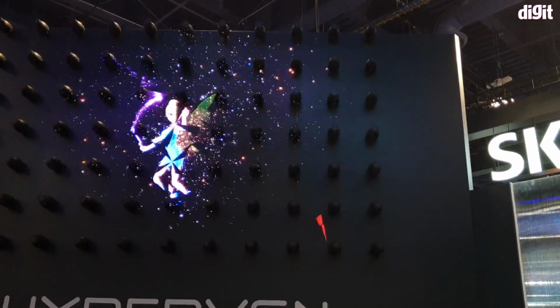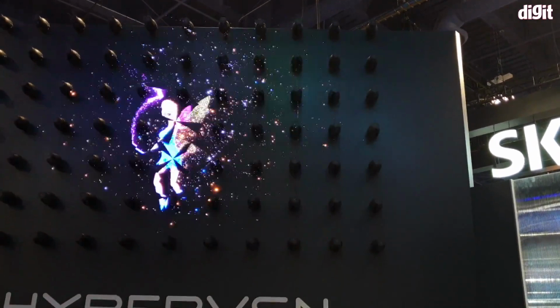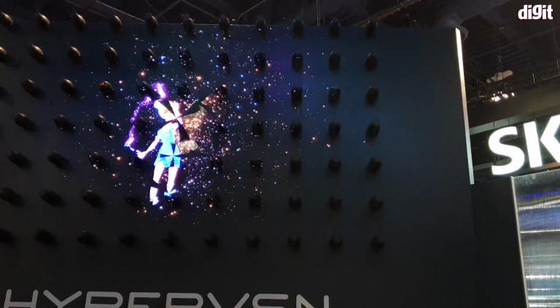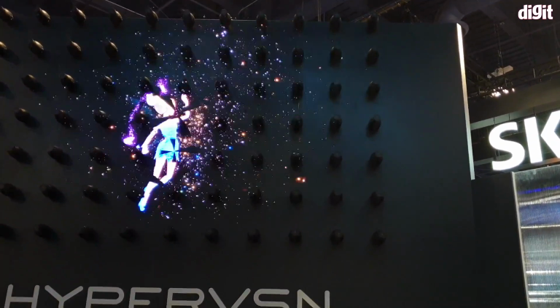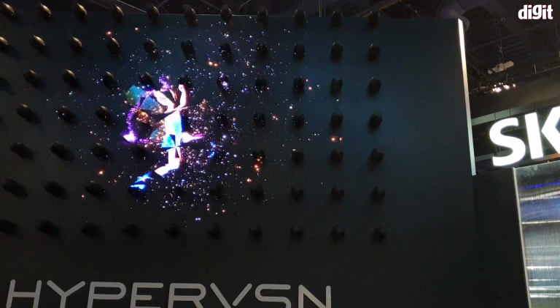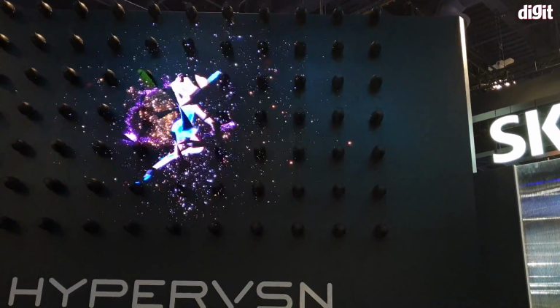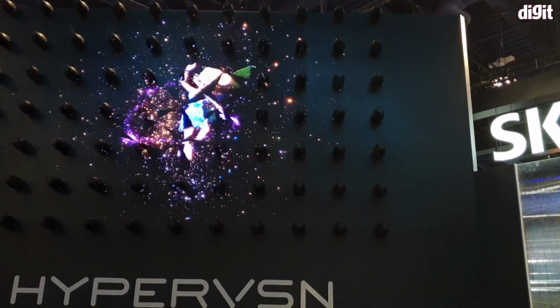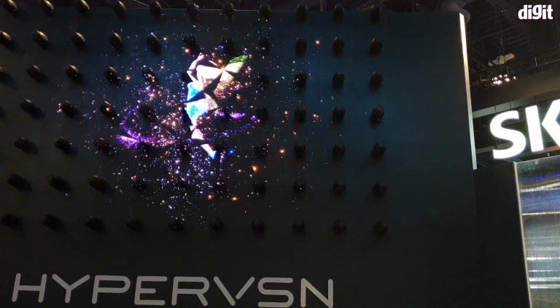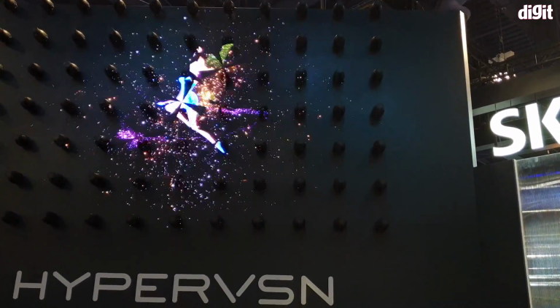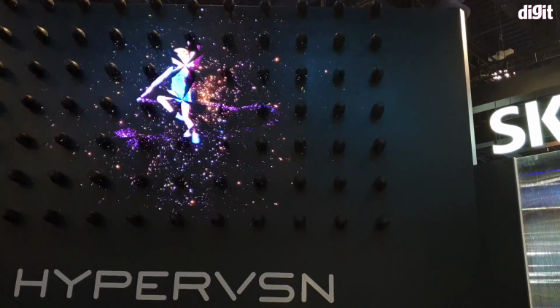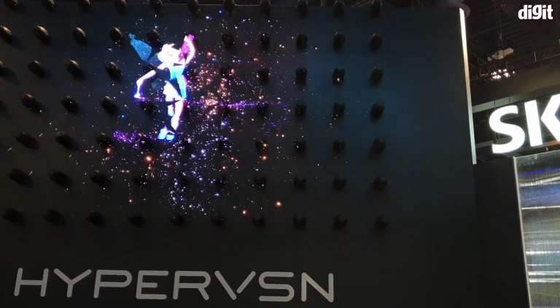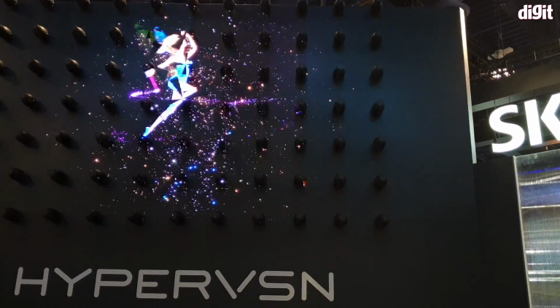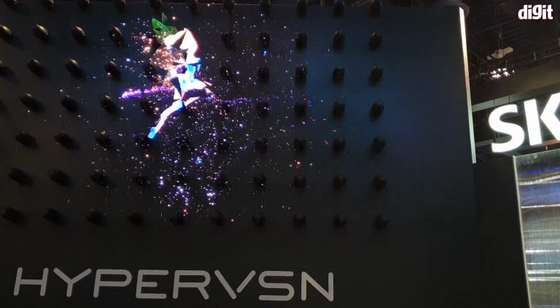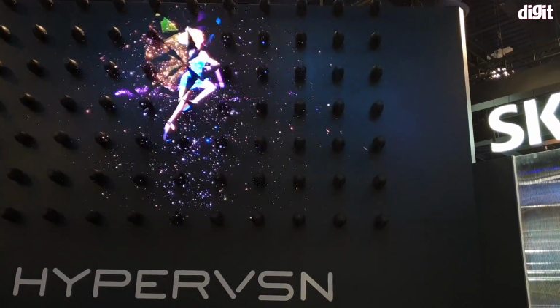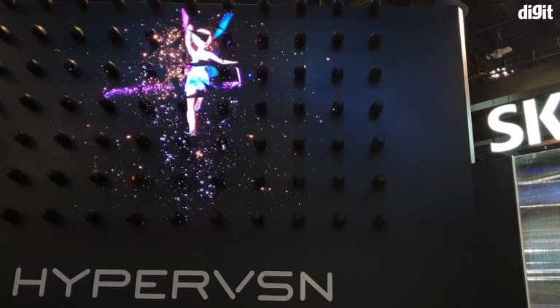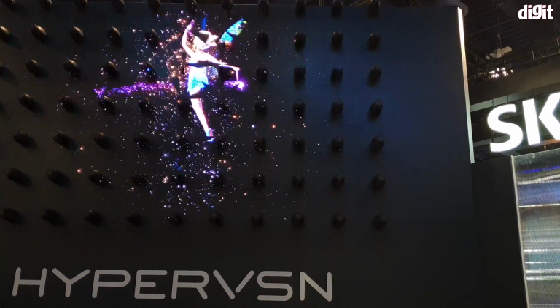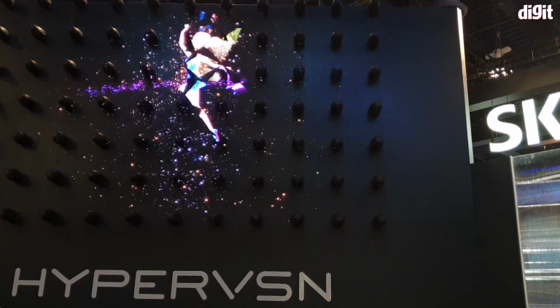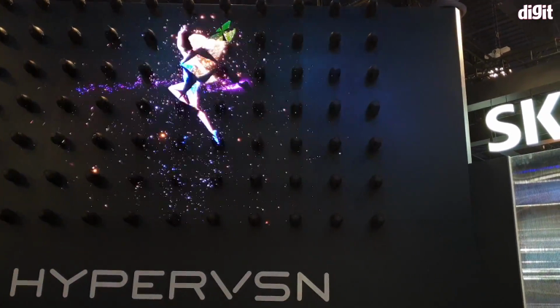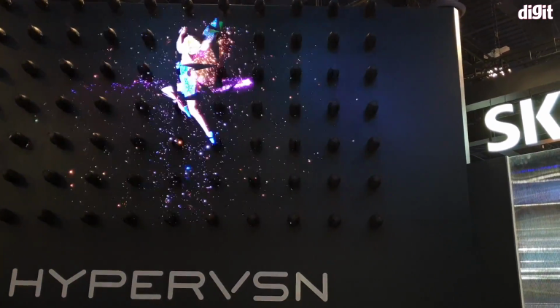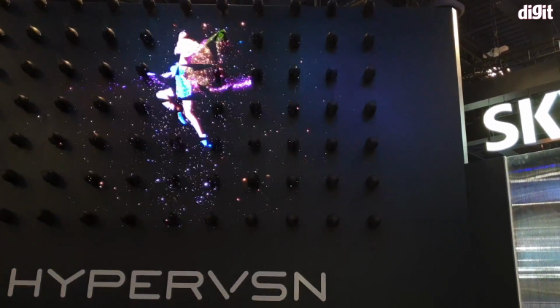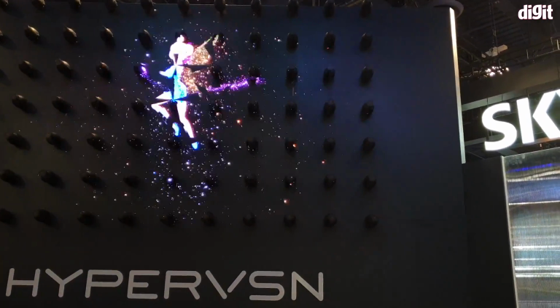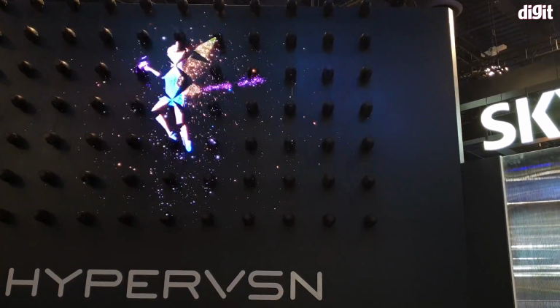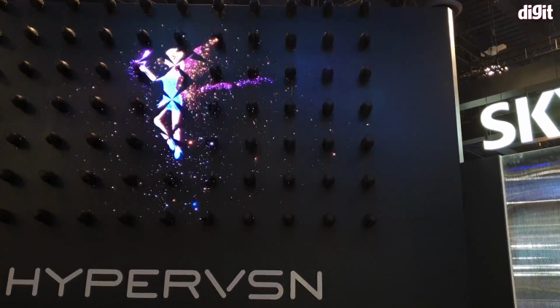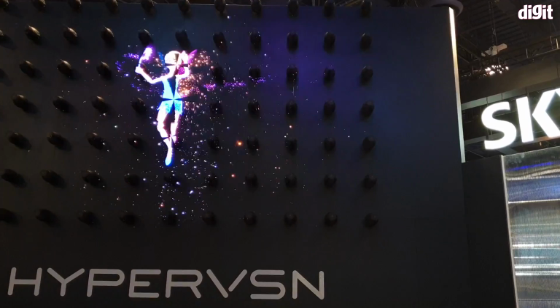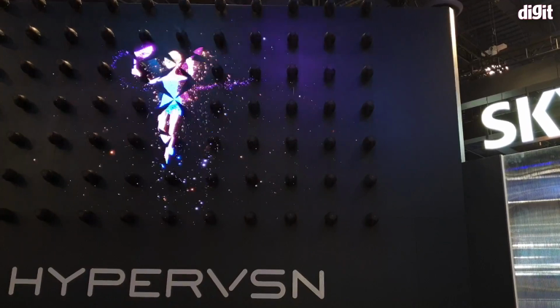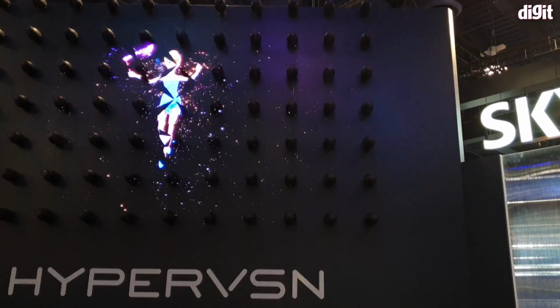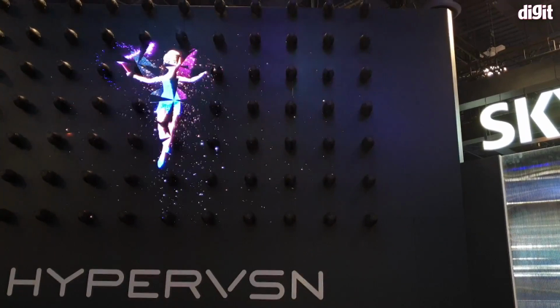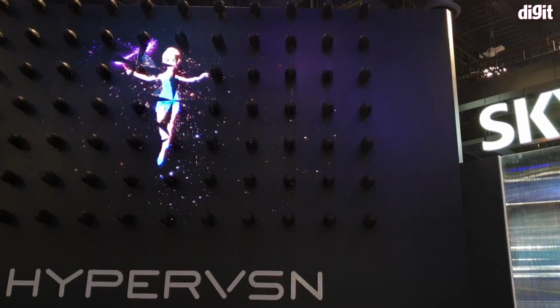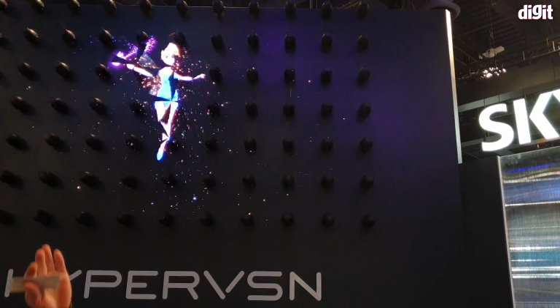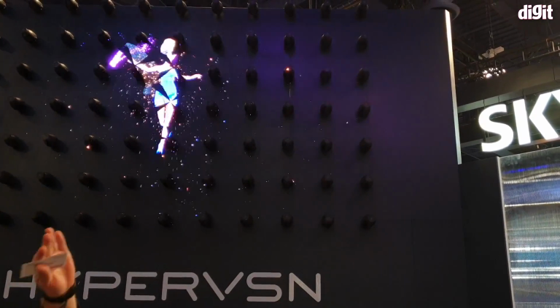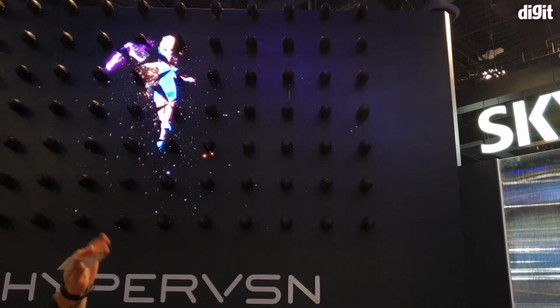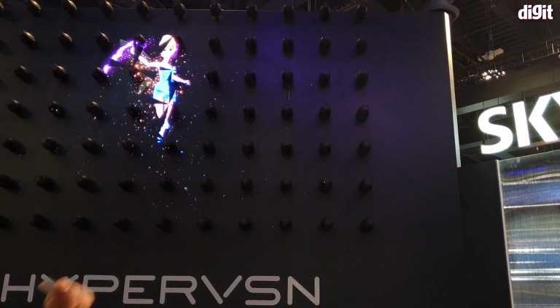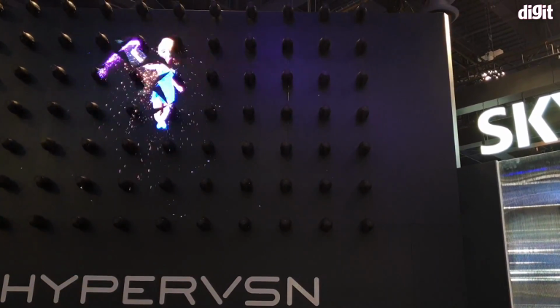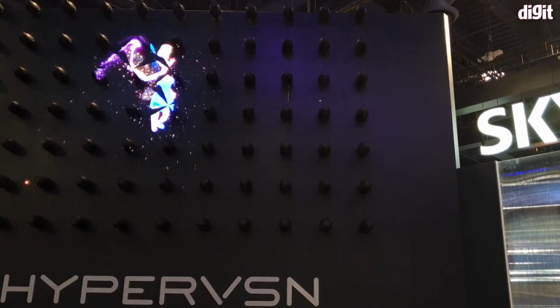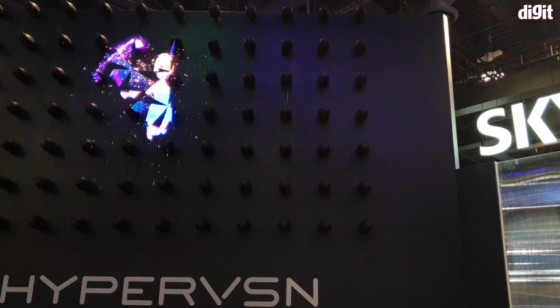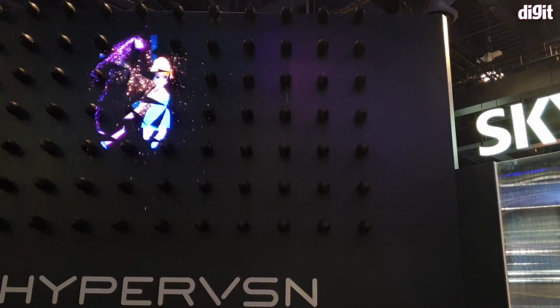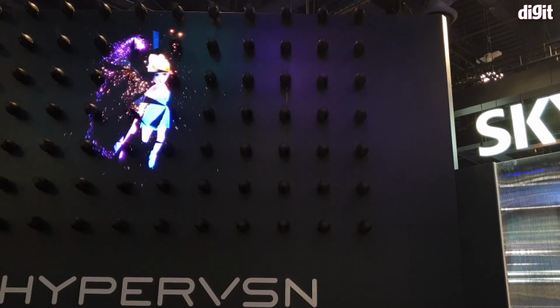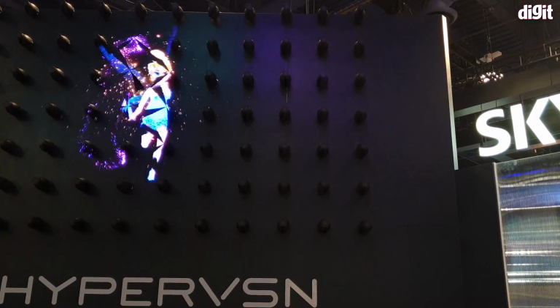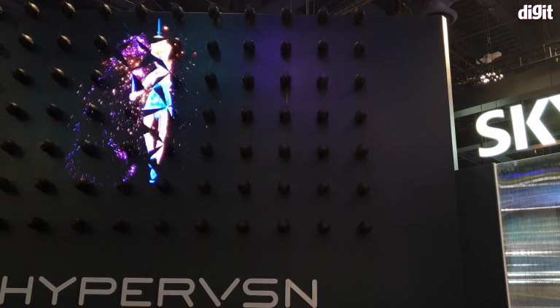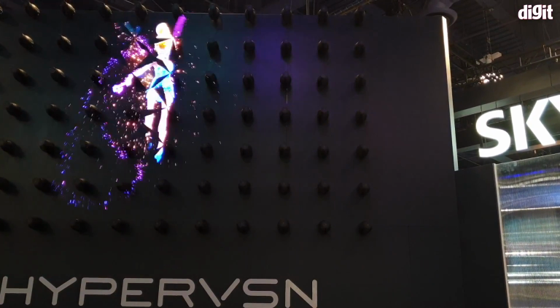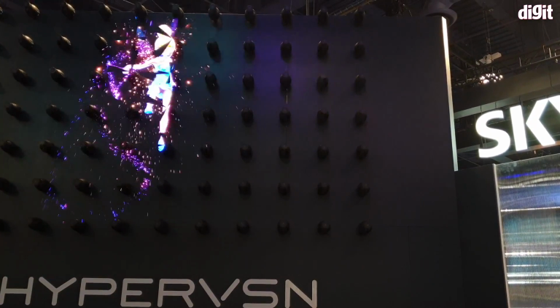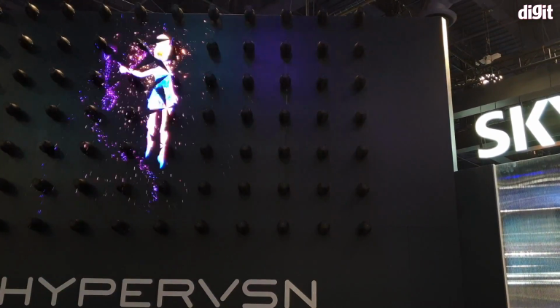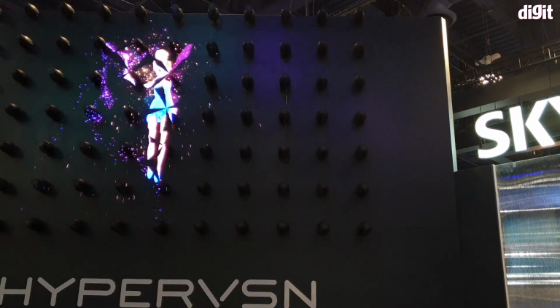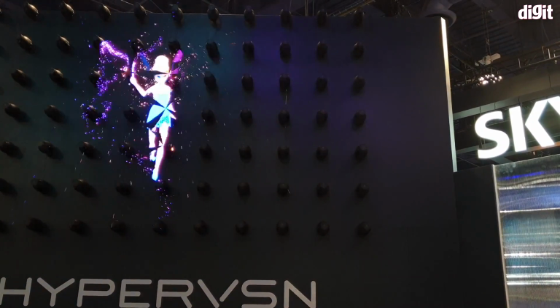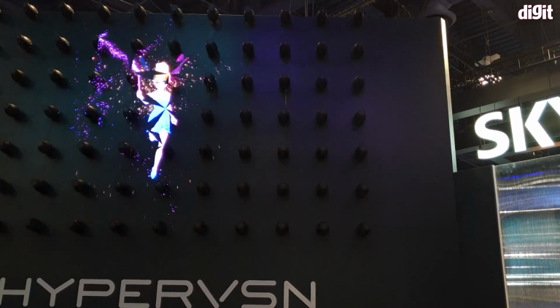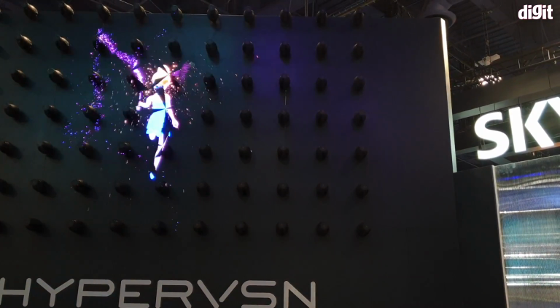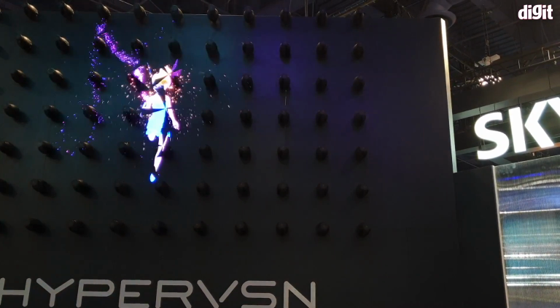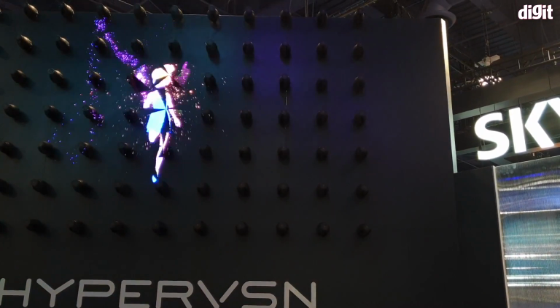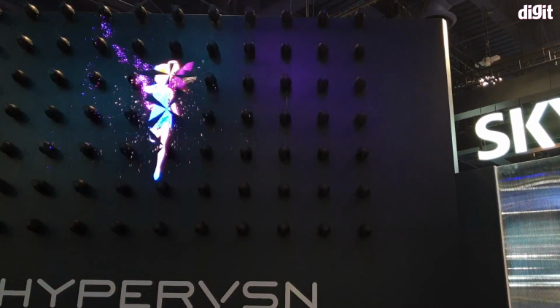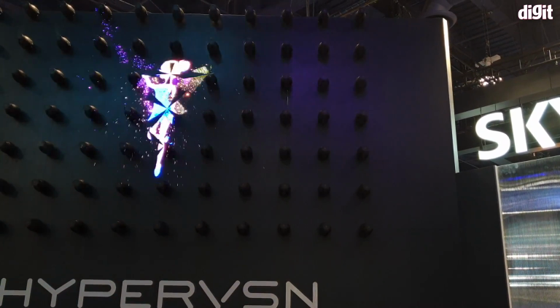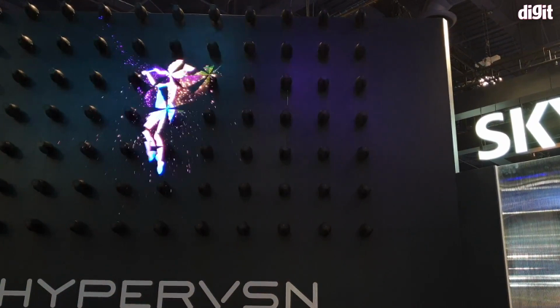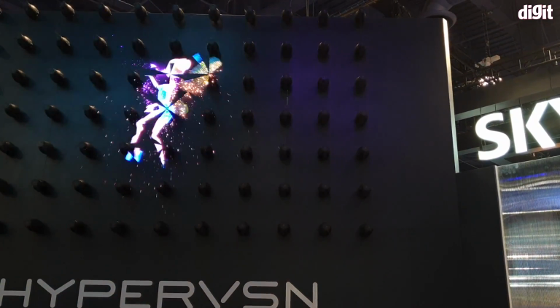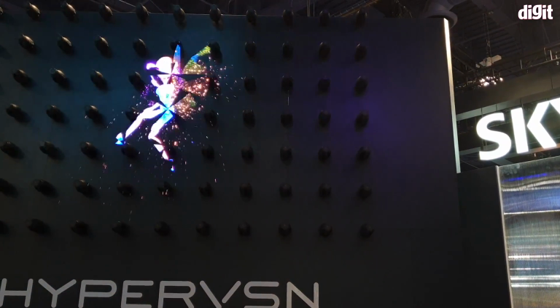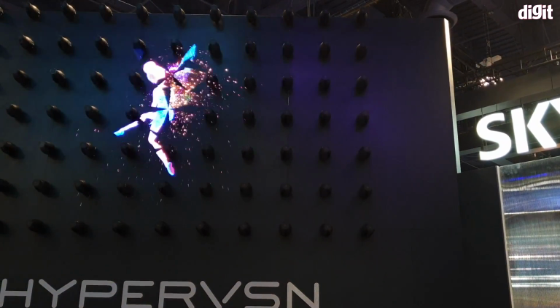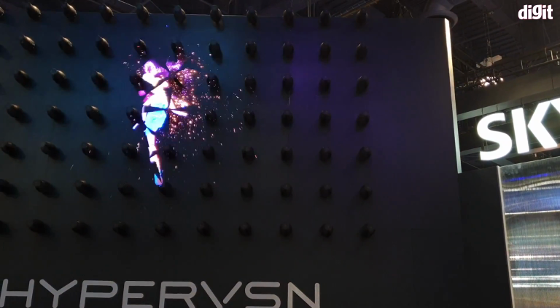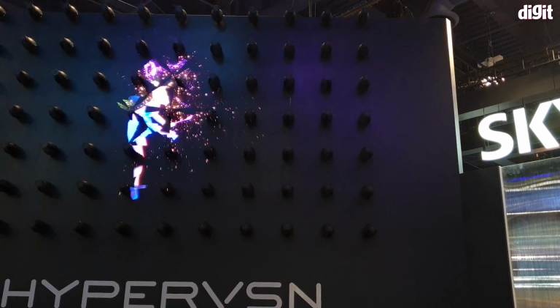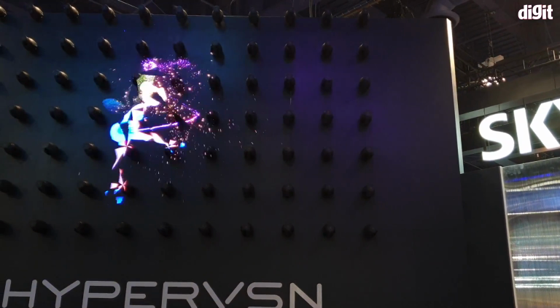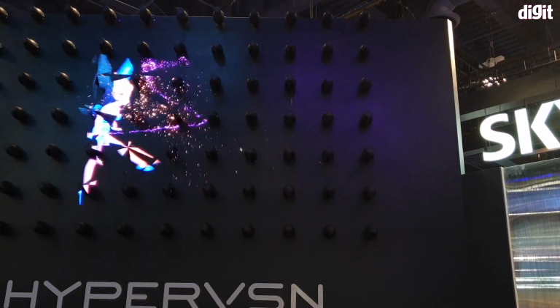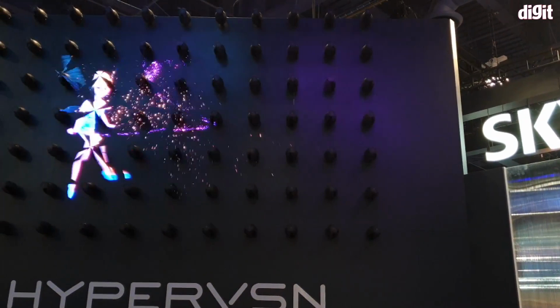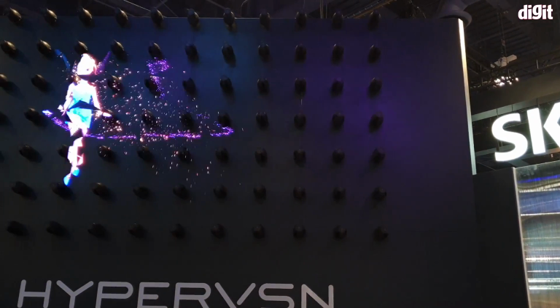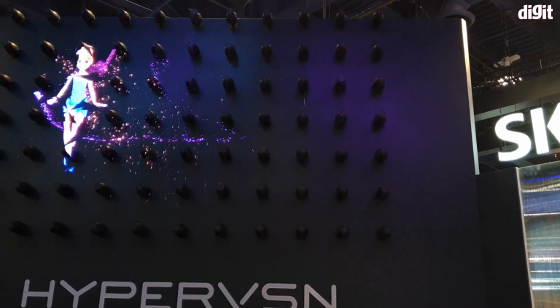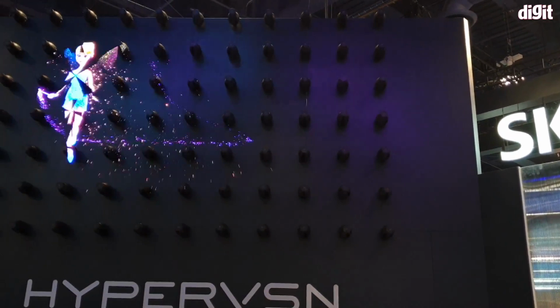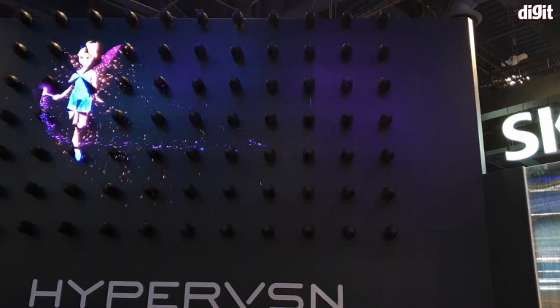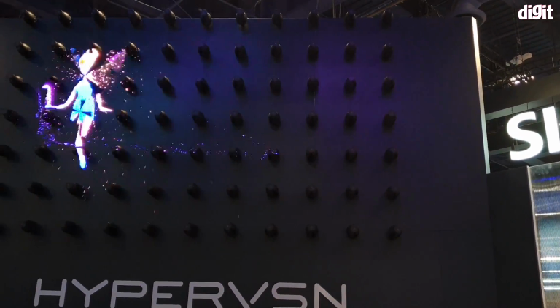This is a multi multi-projector setup — so imagine being able to watch a movie like this, right? It really takes 3D to the next level.